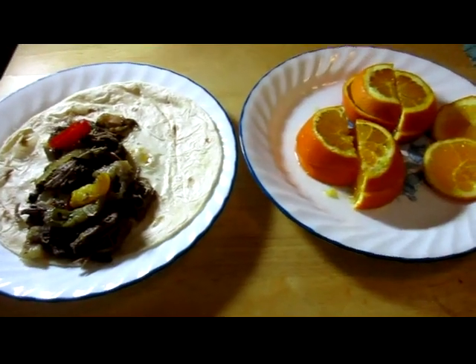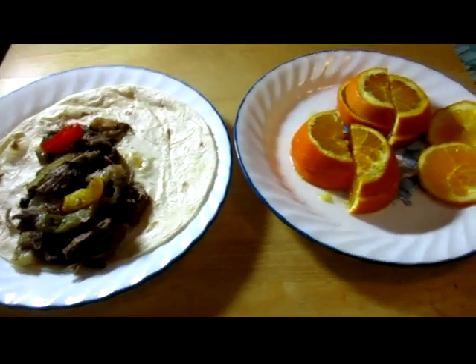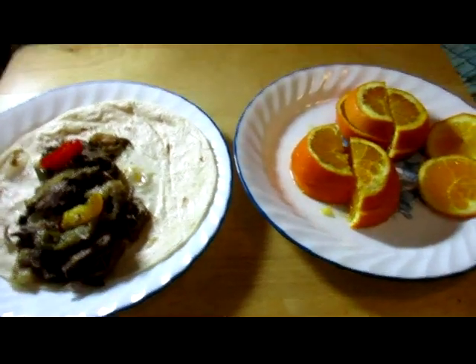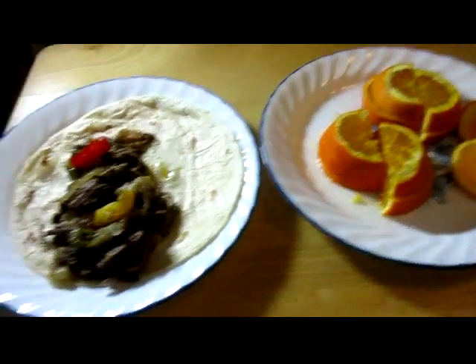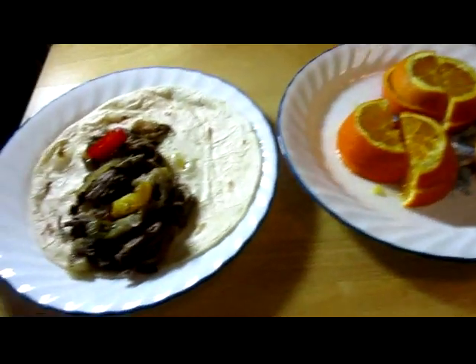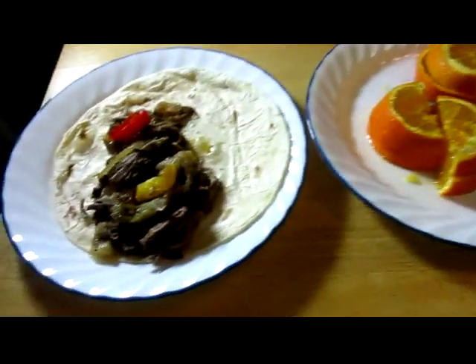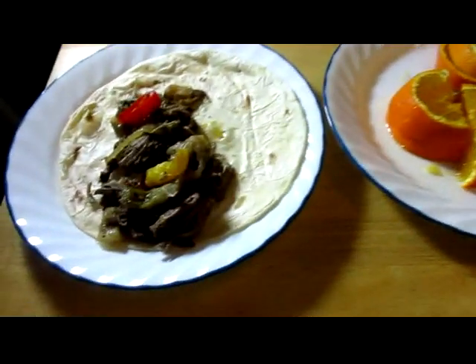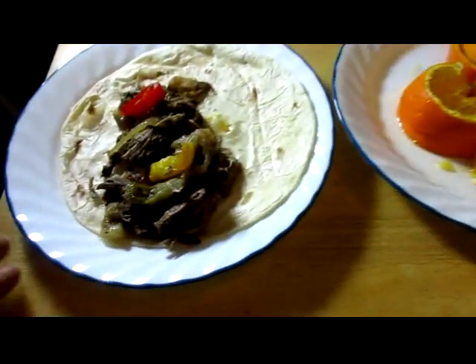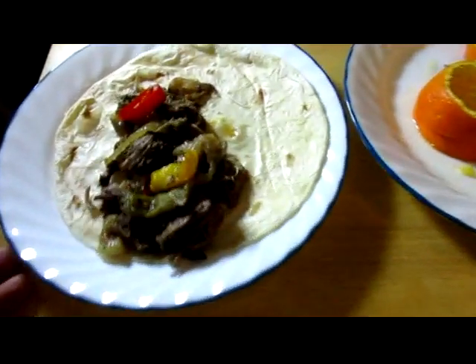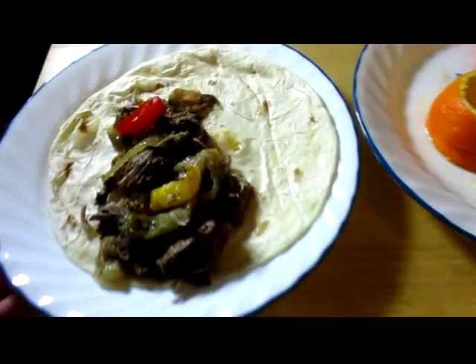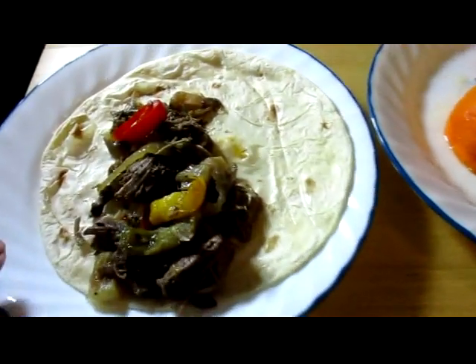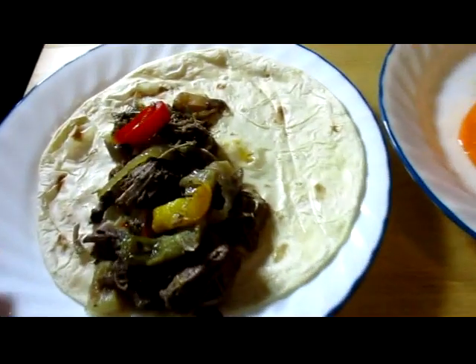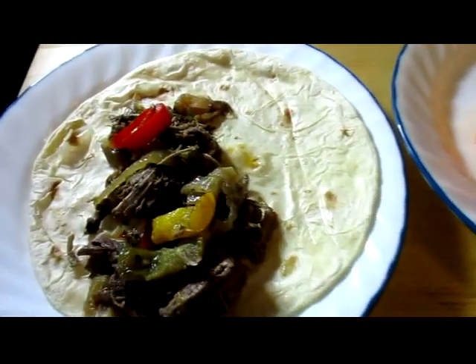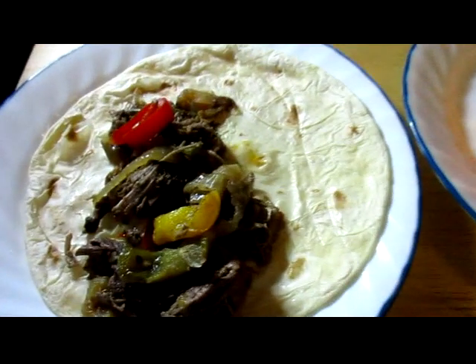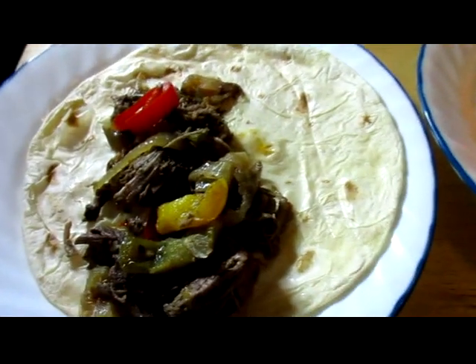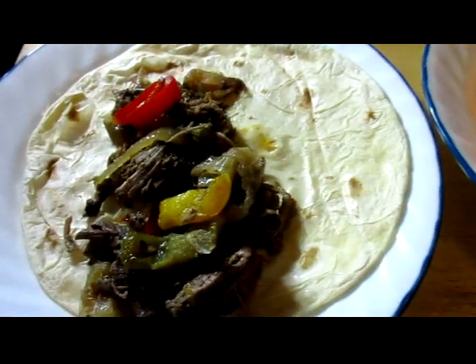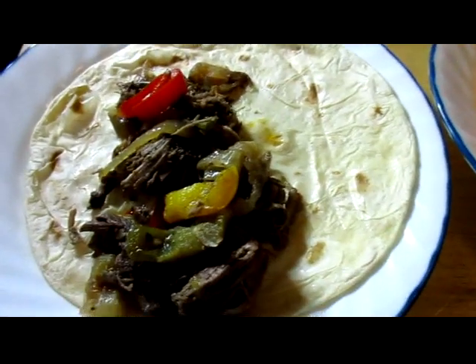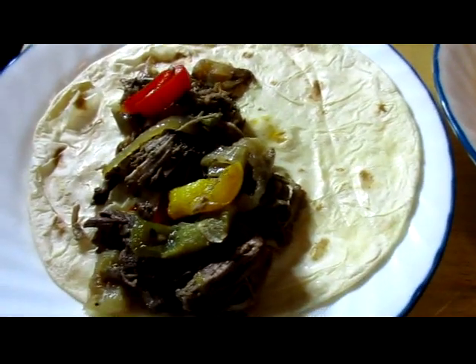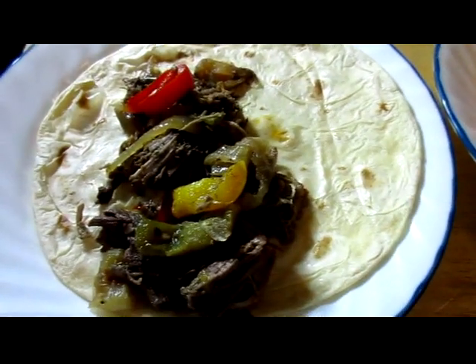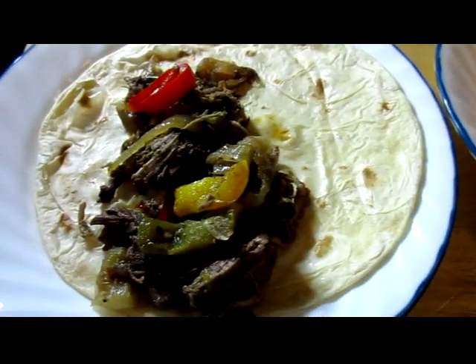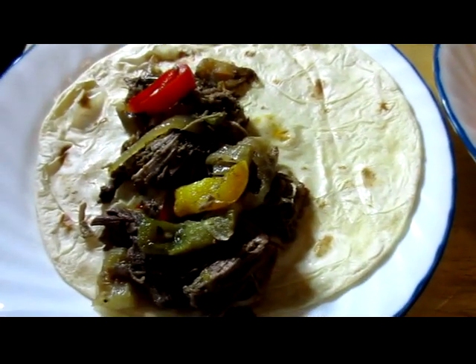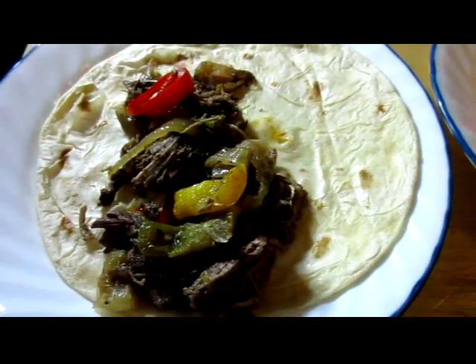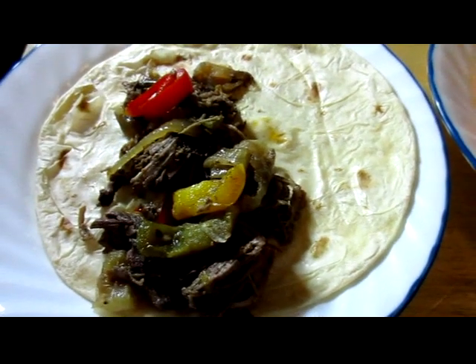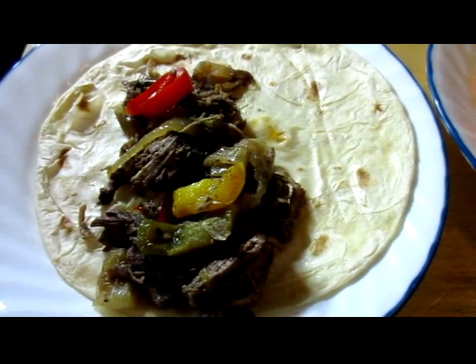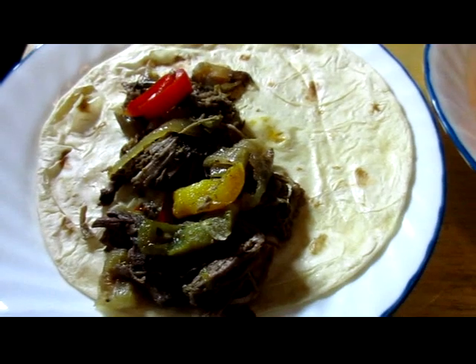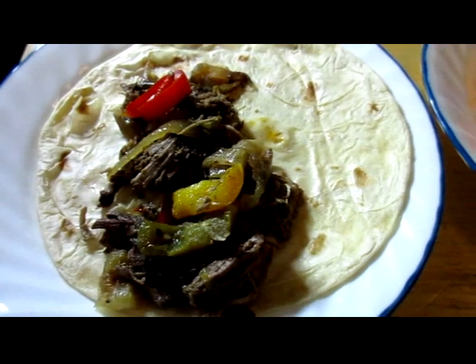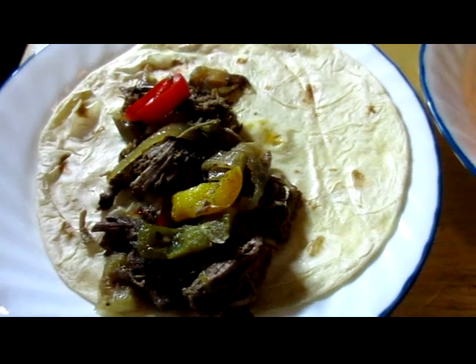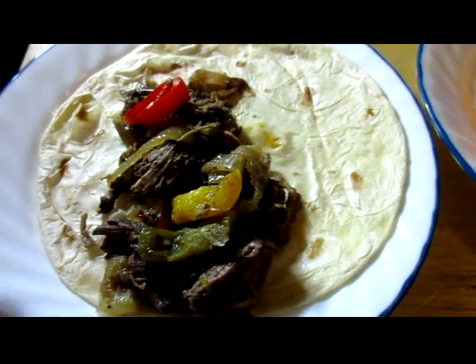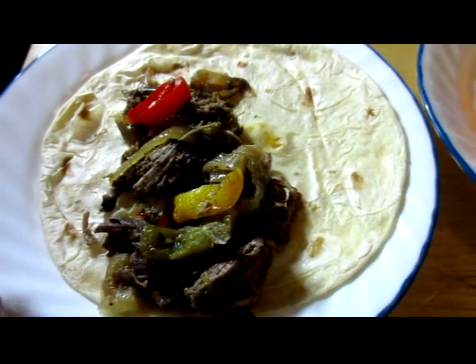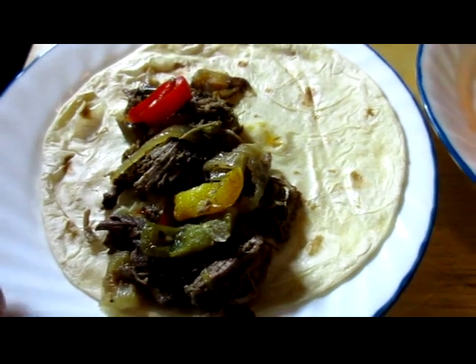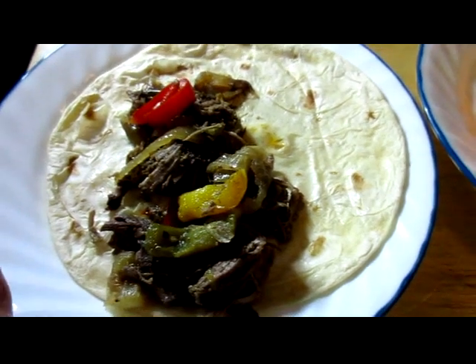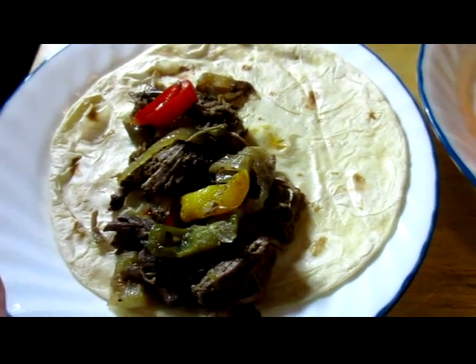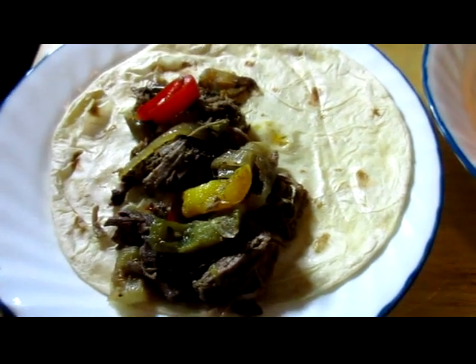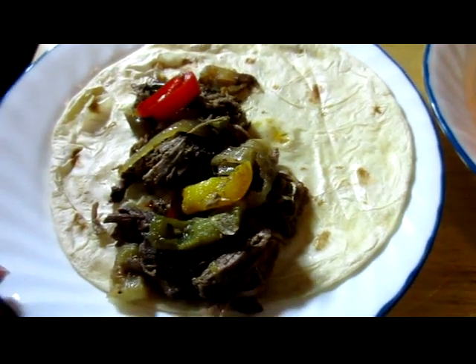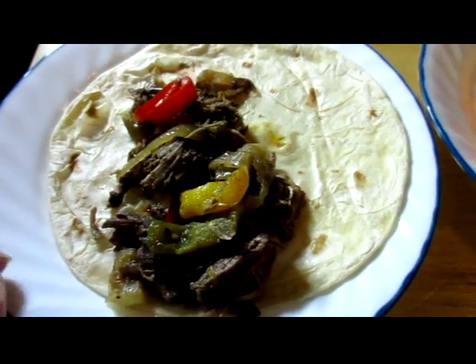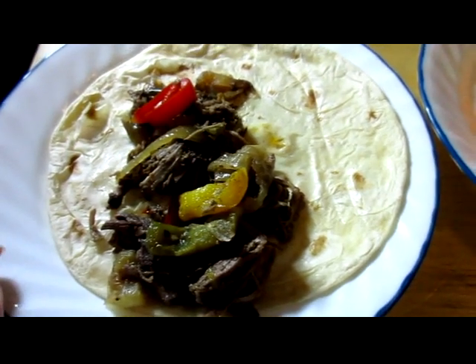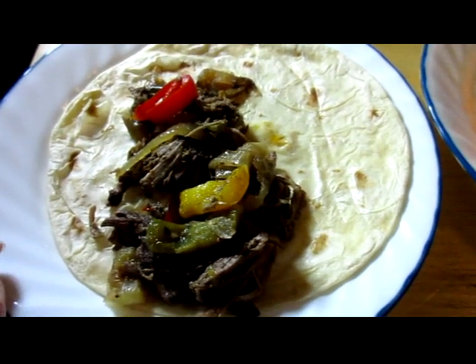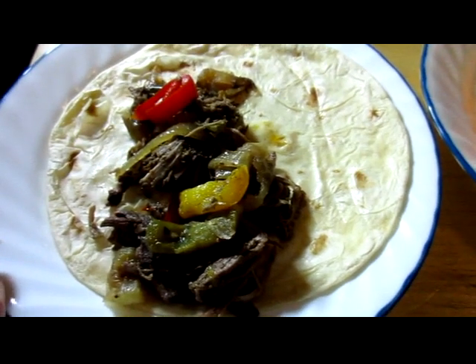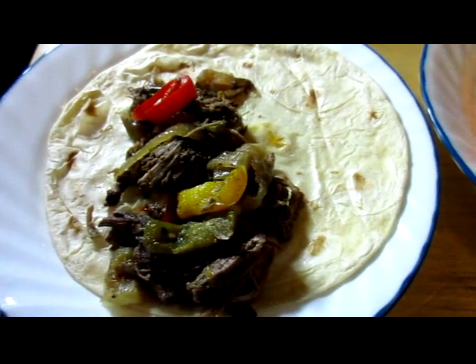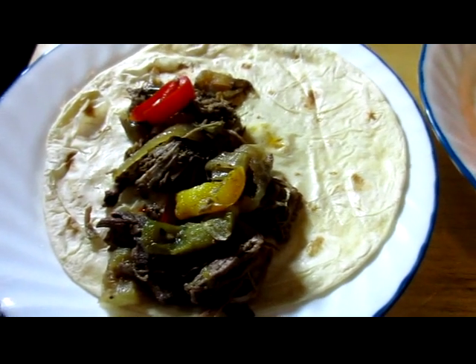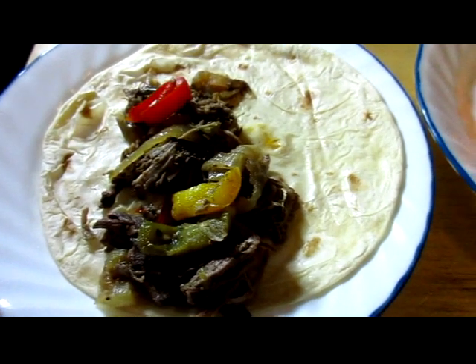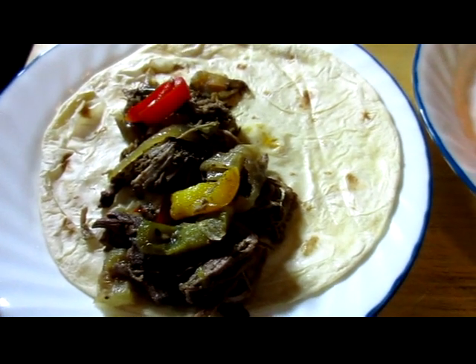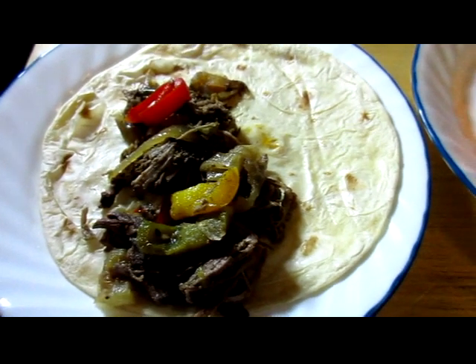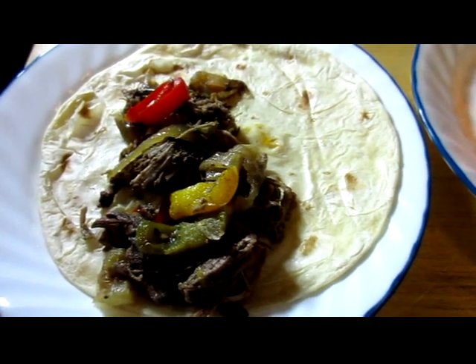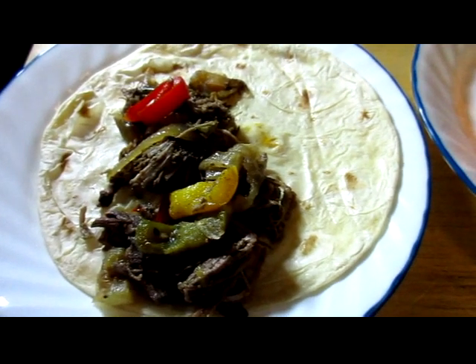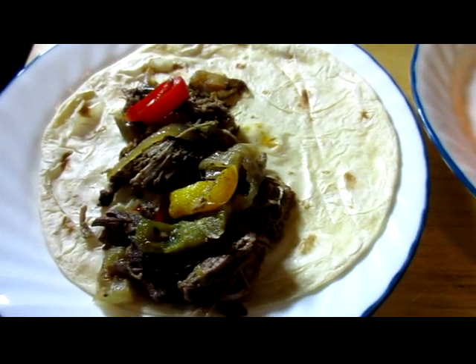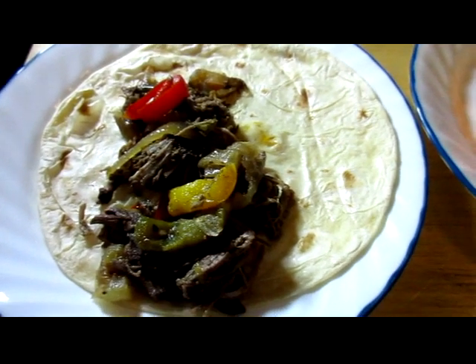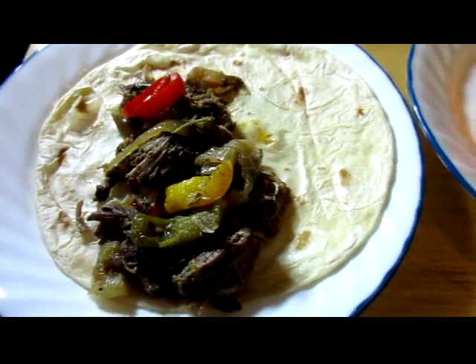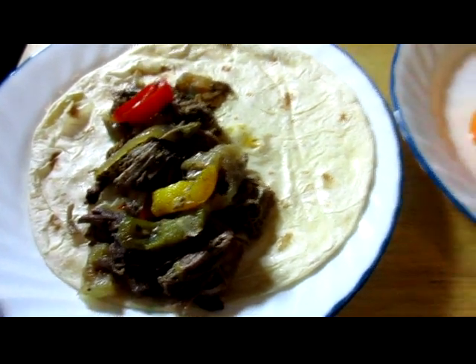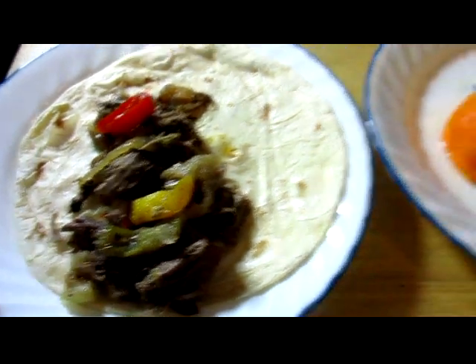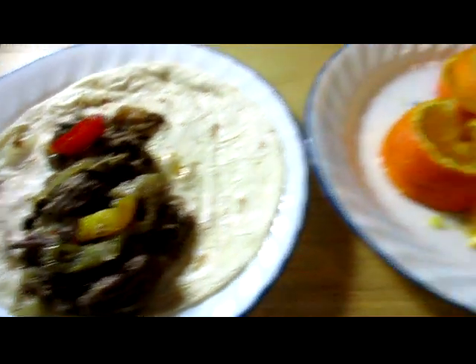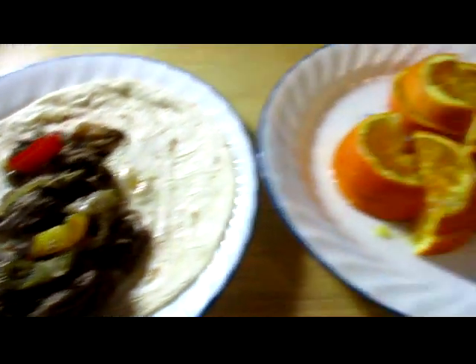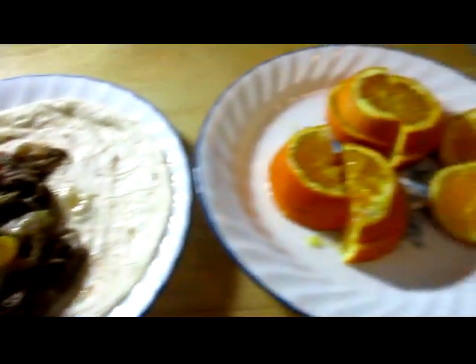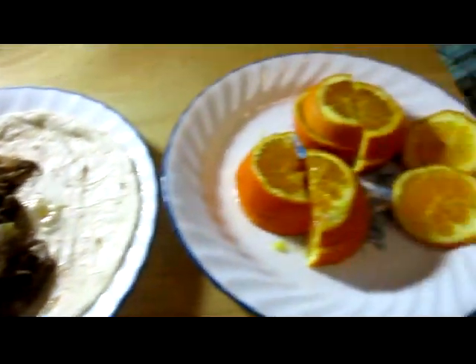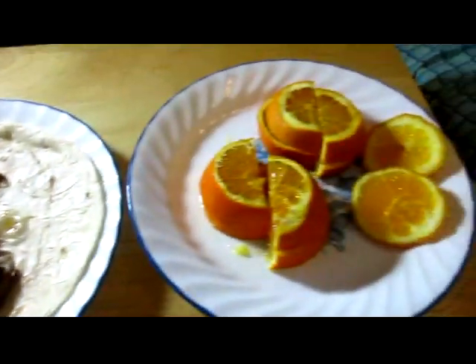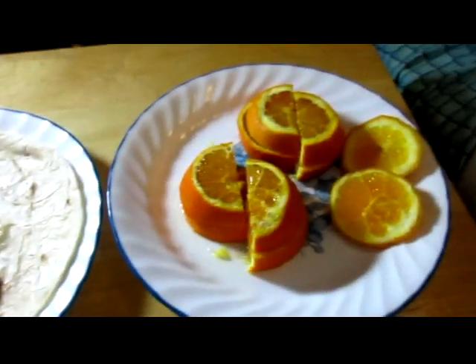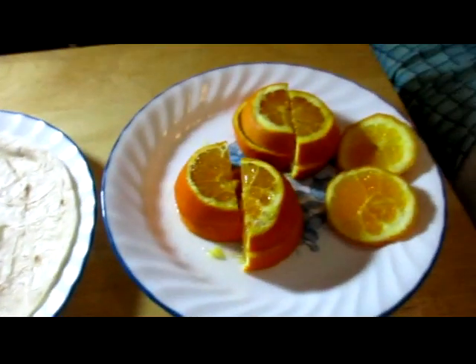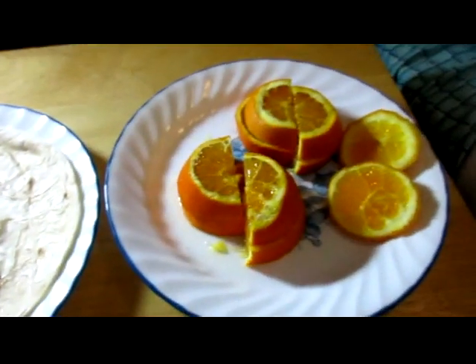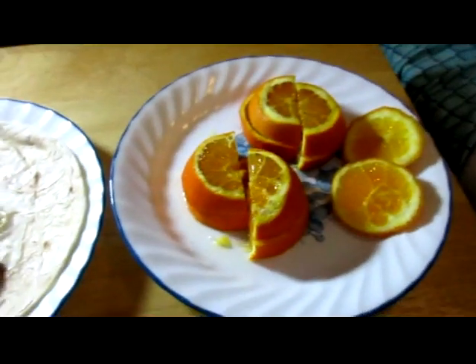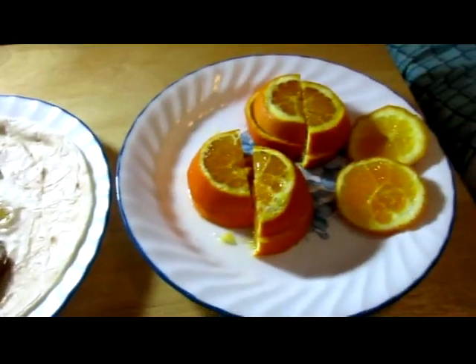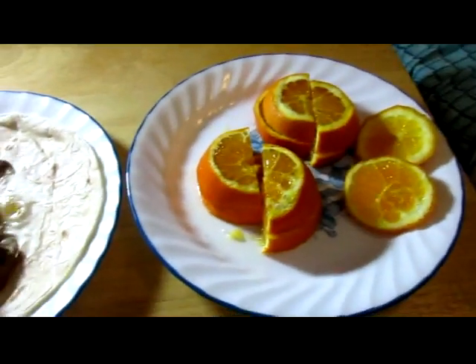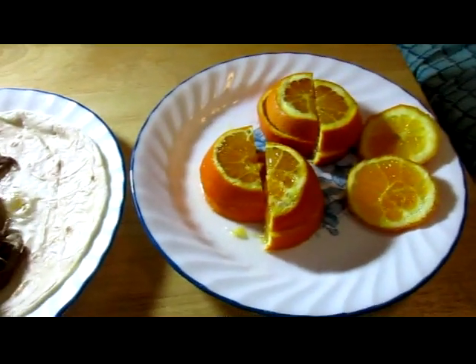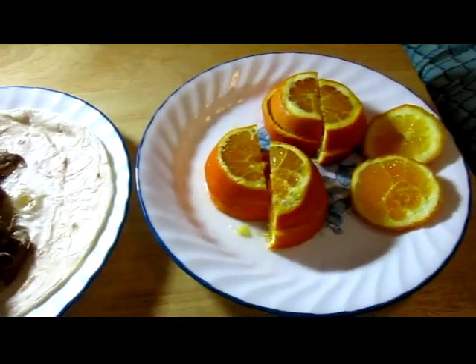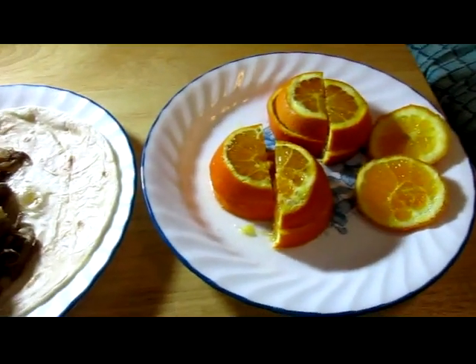Tonight's dinner is beef carnitas, a spelt tortilla, and oranges.